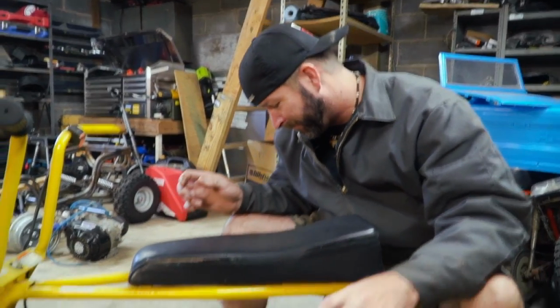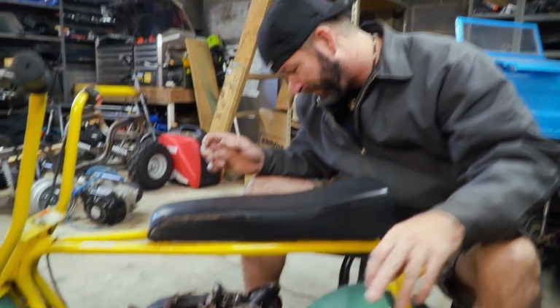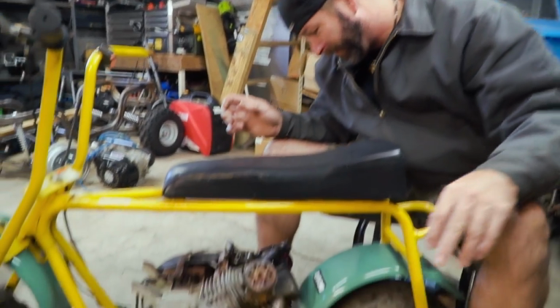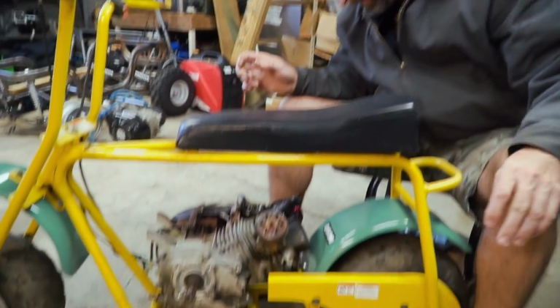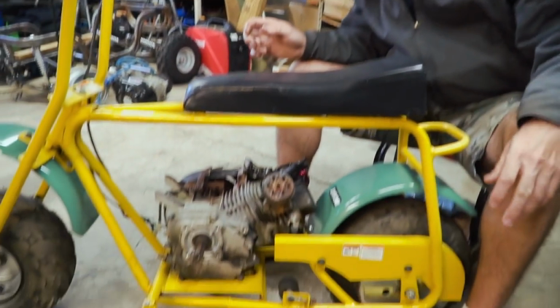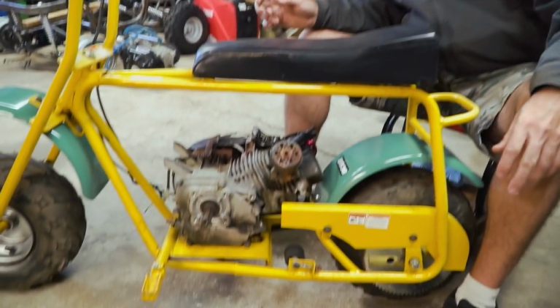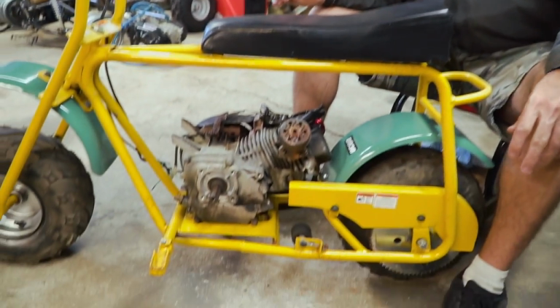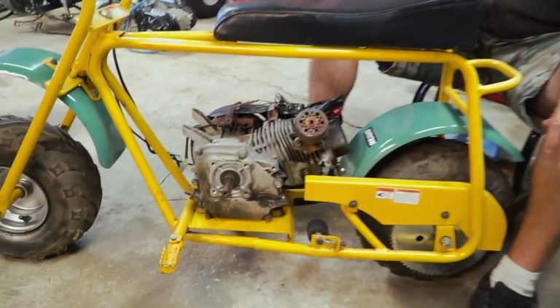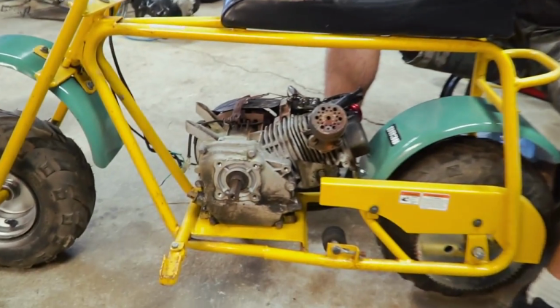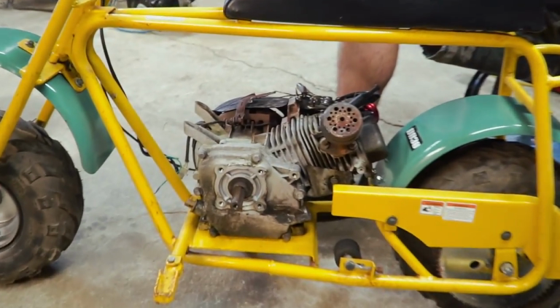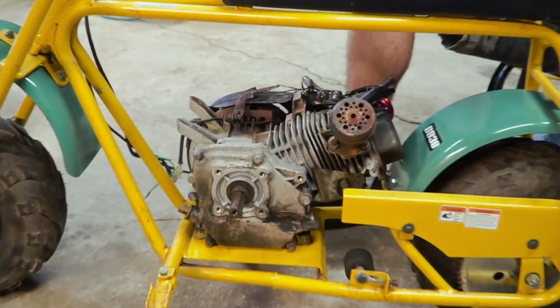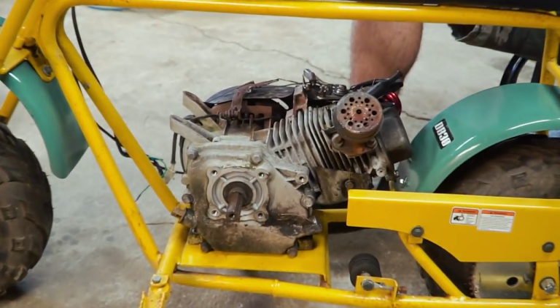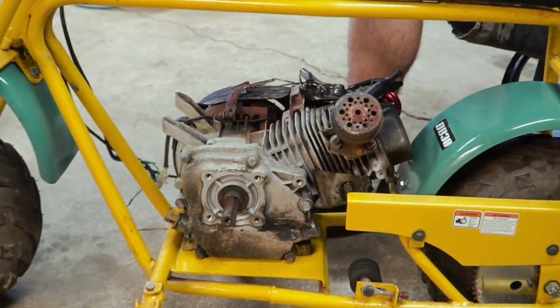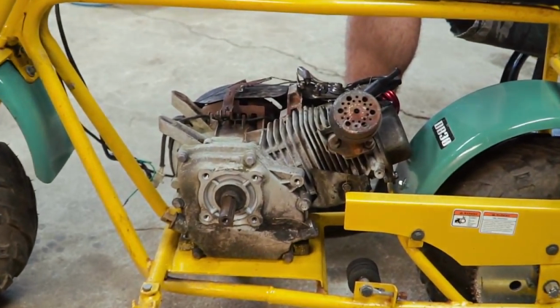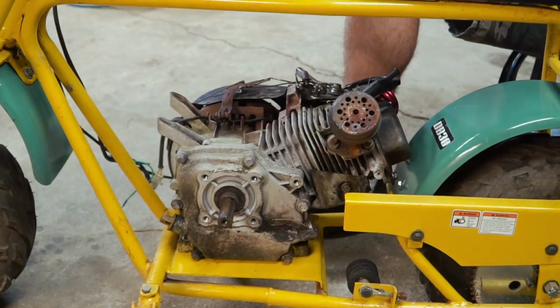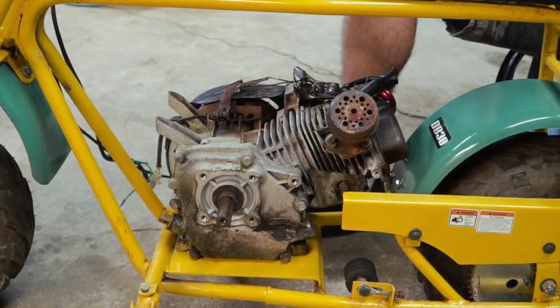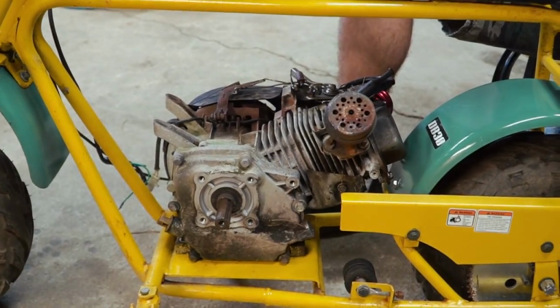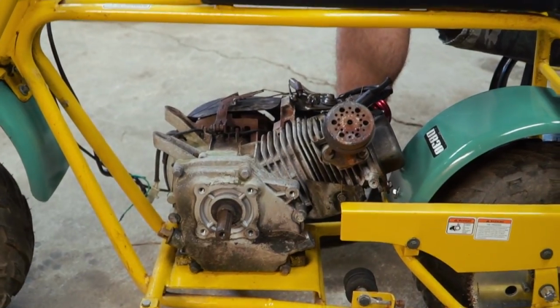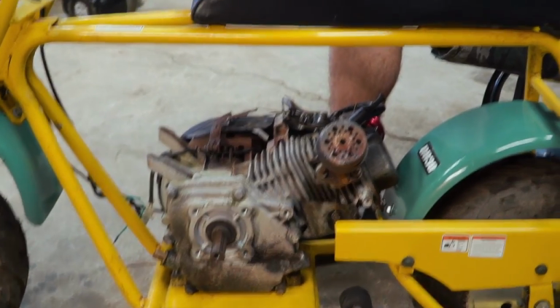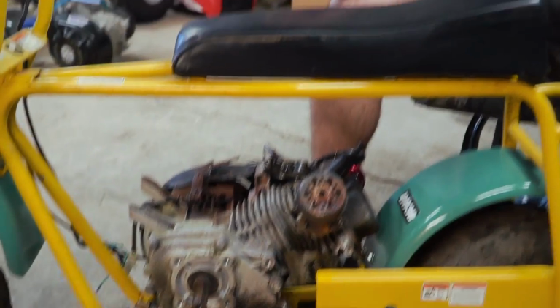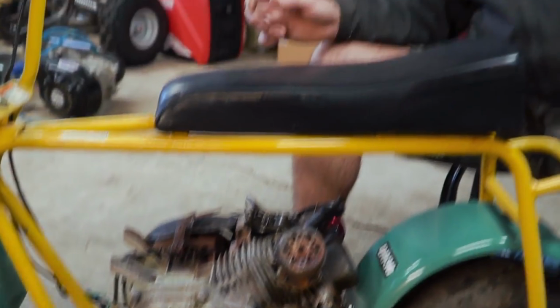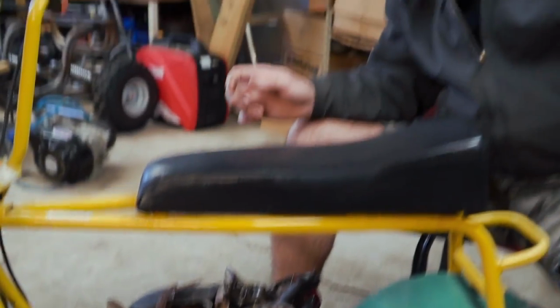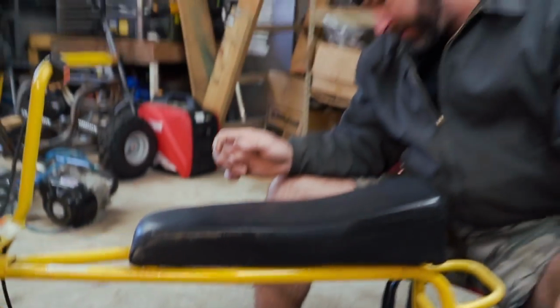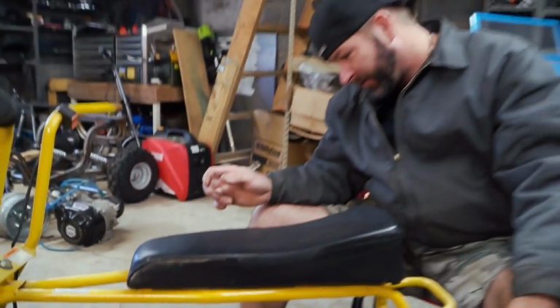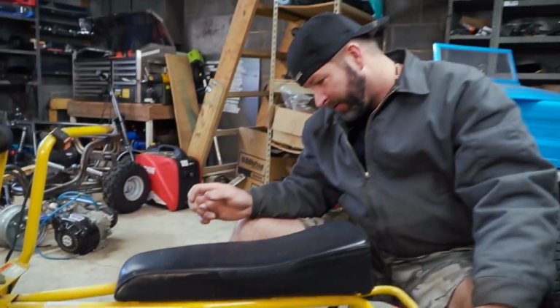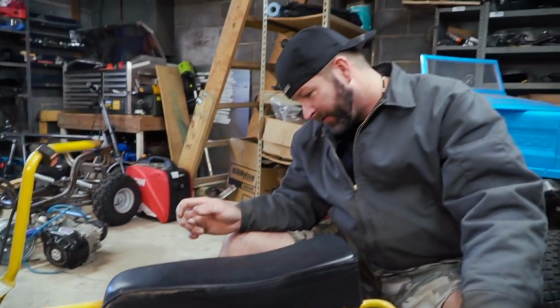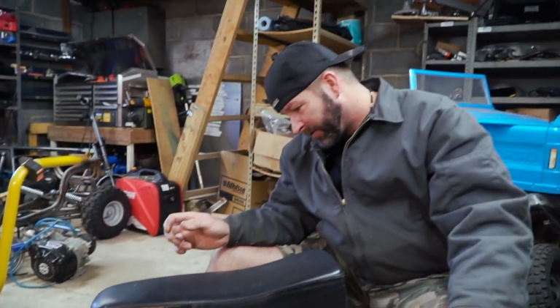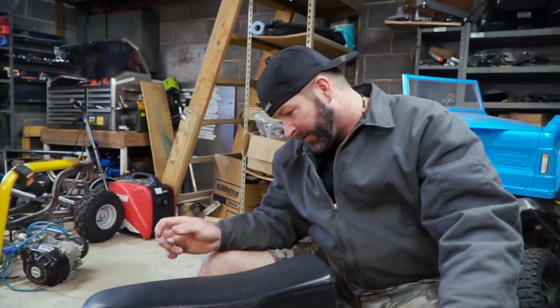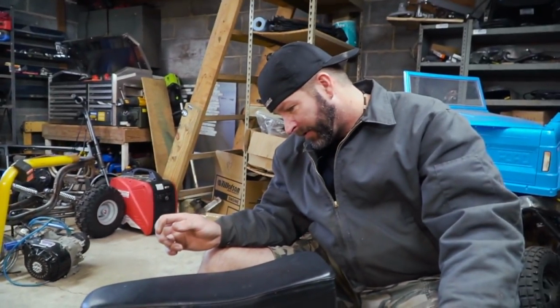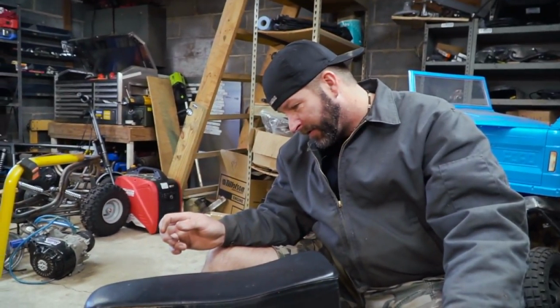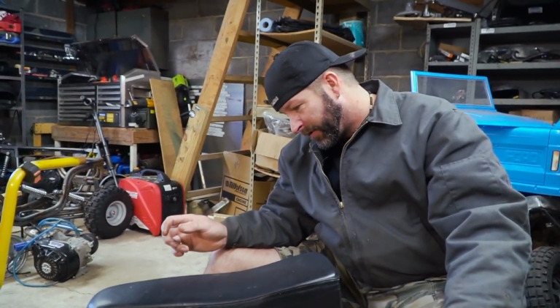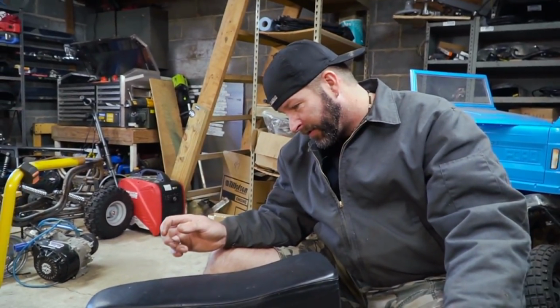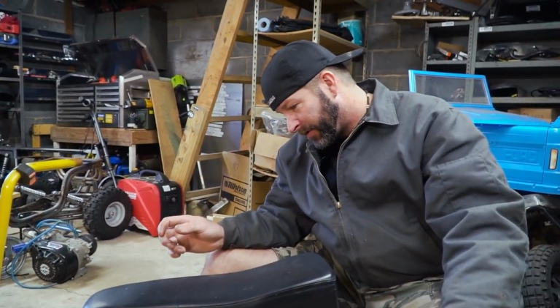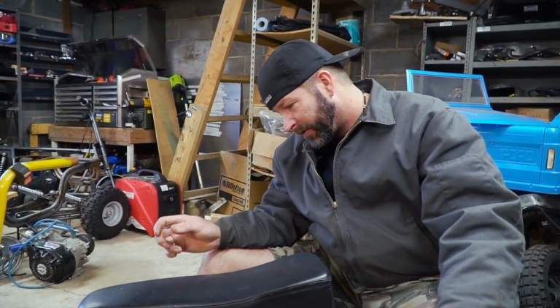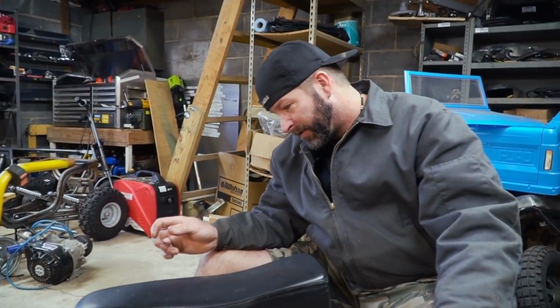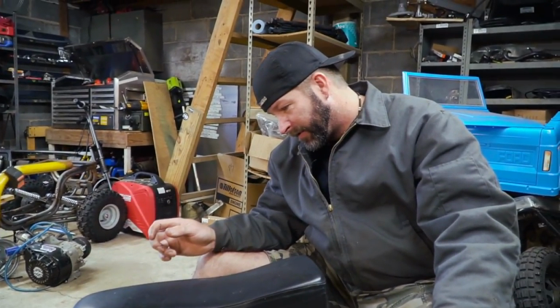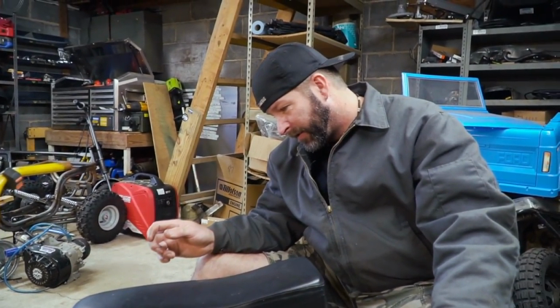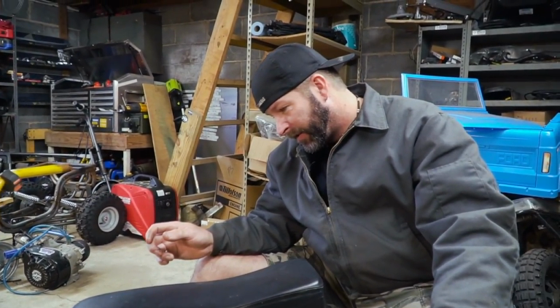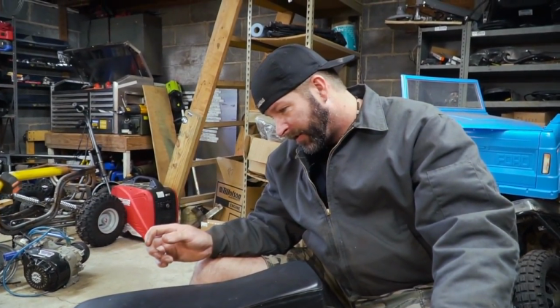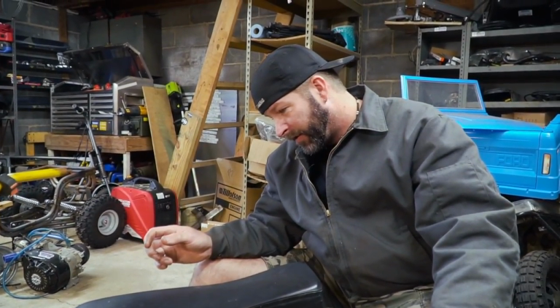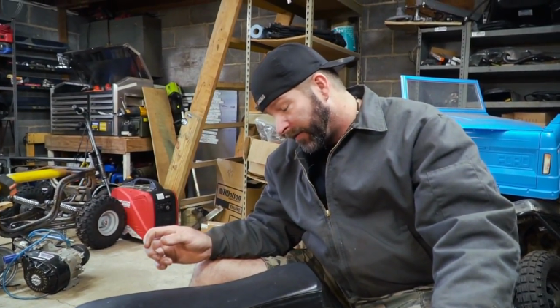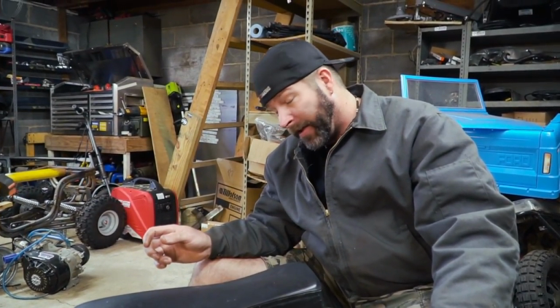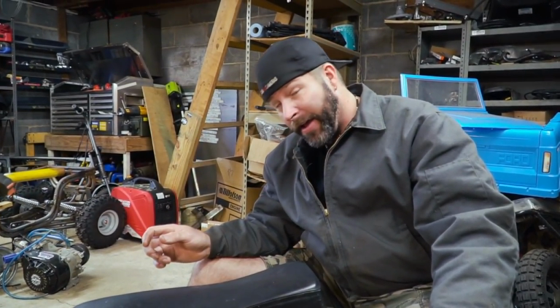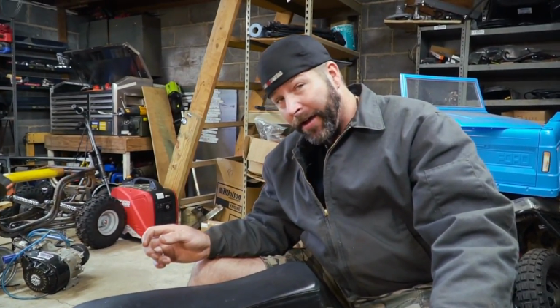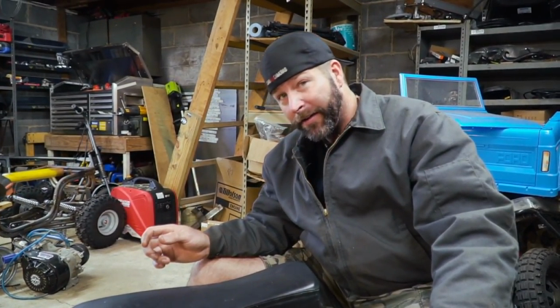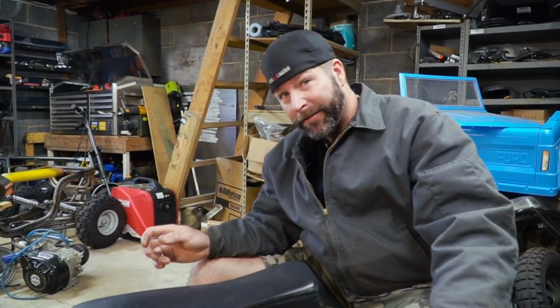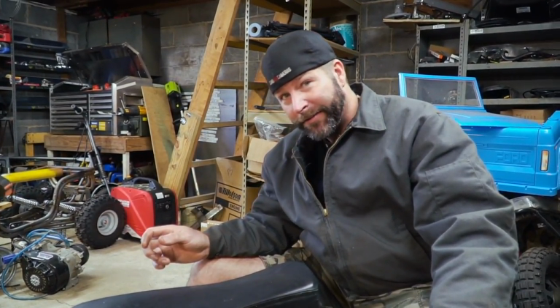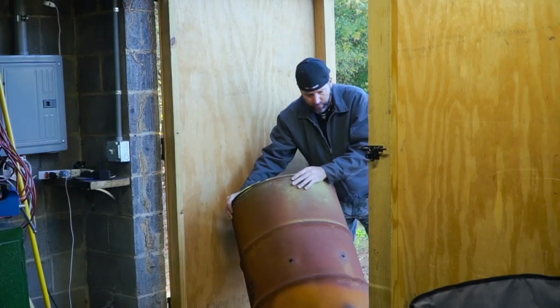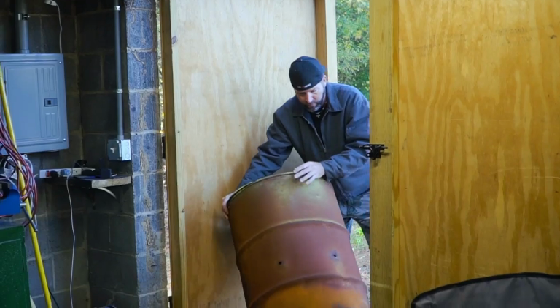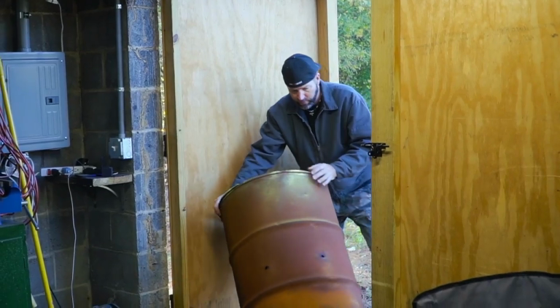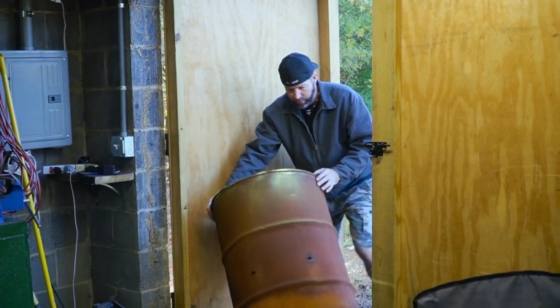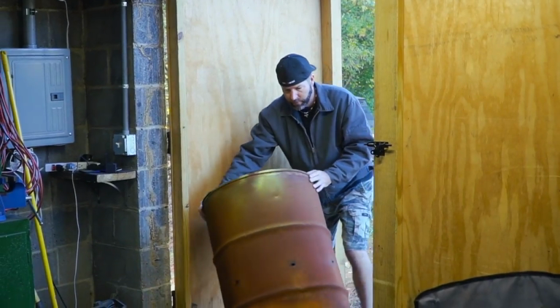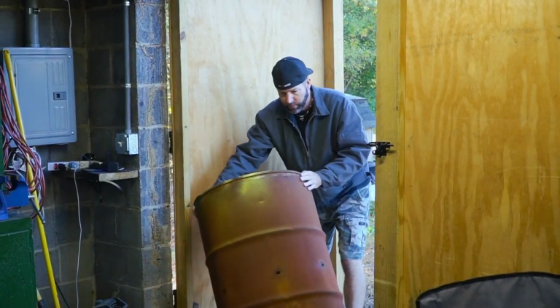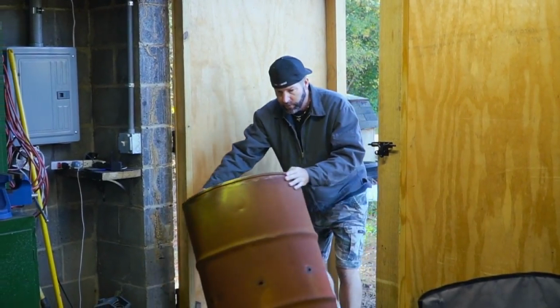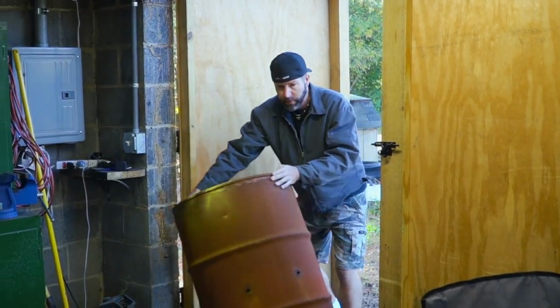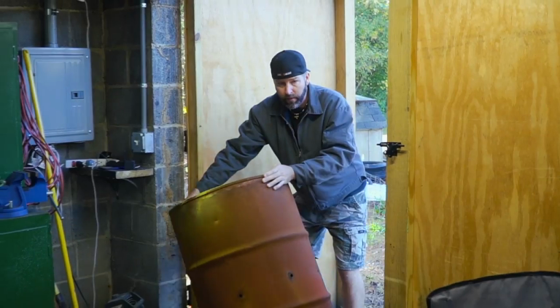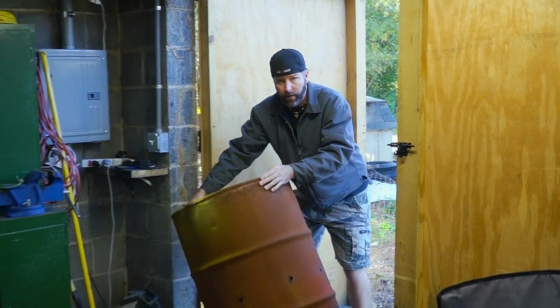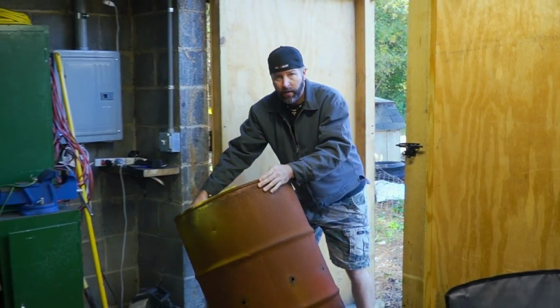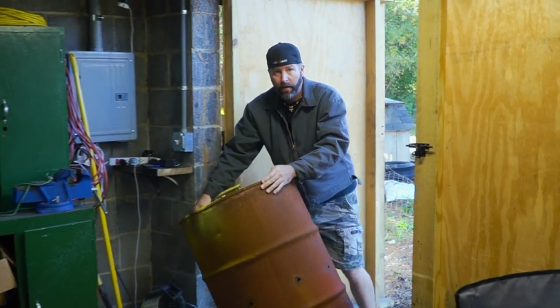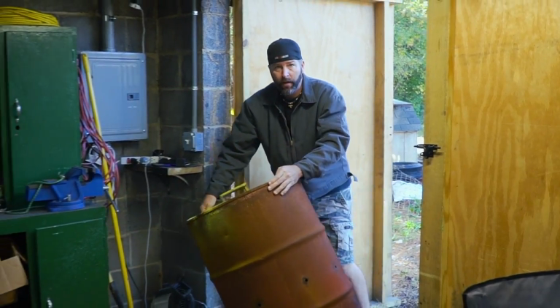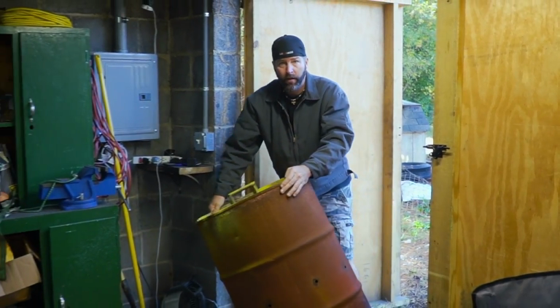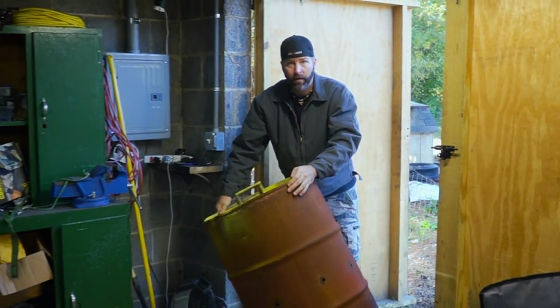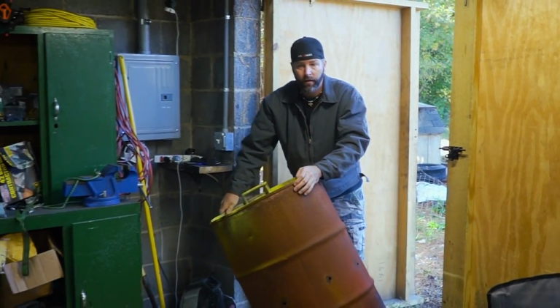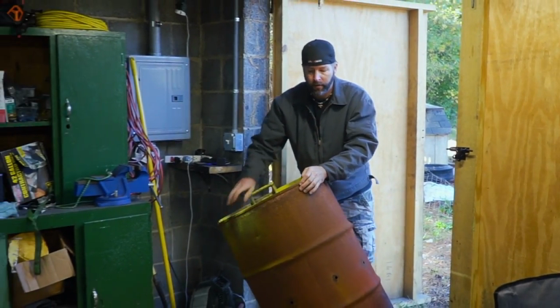So we've got to tear this engine down and put some new piston rings and a new piston in it. Man, did you go pick us out a new table?